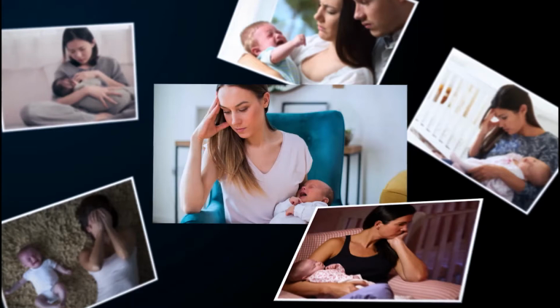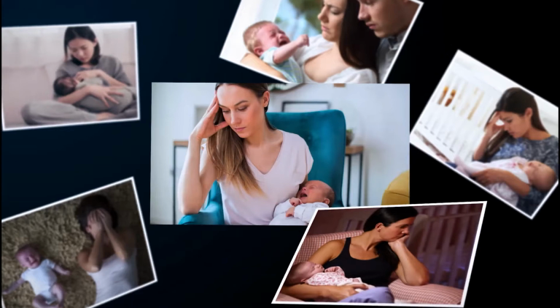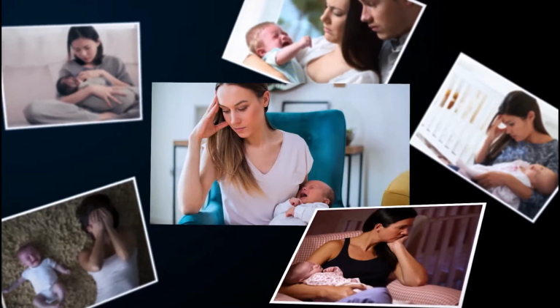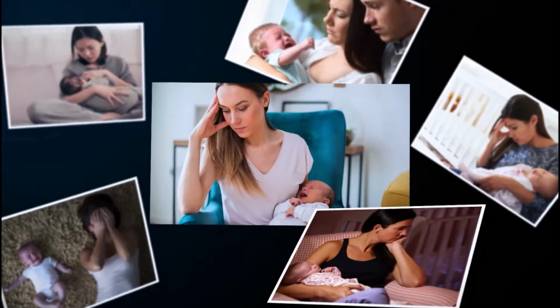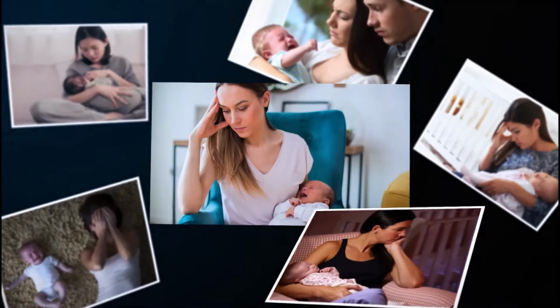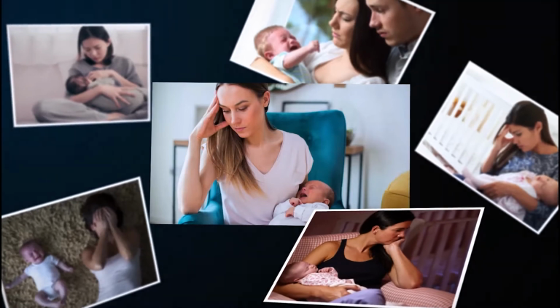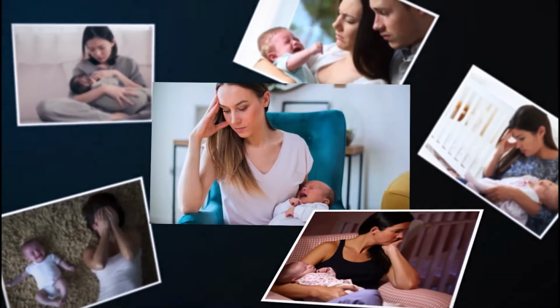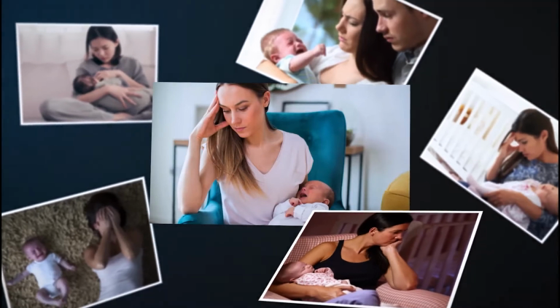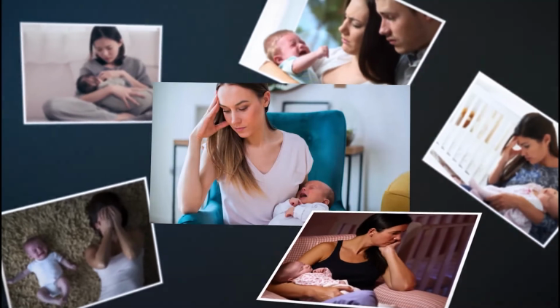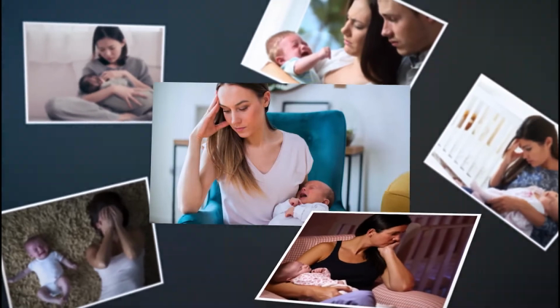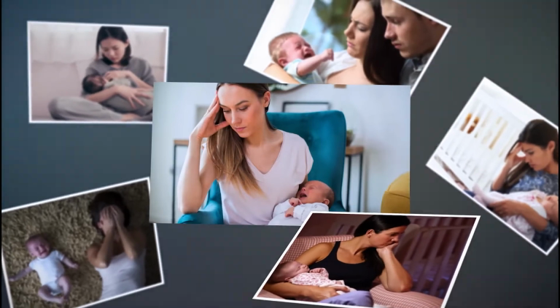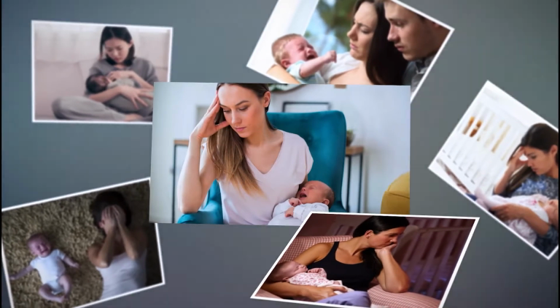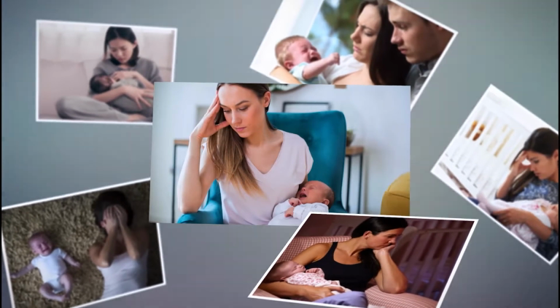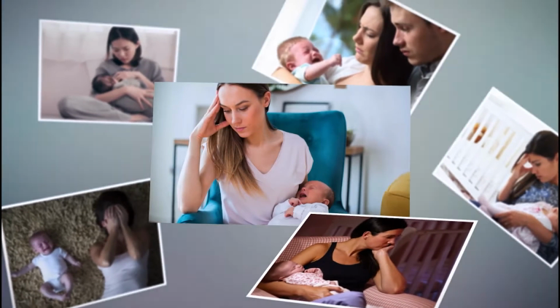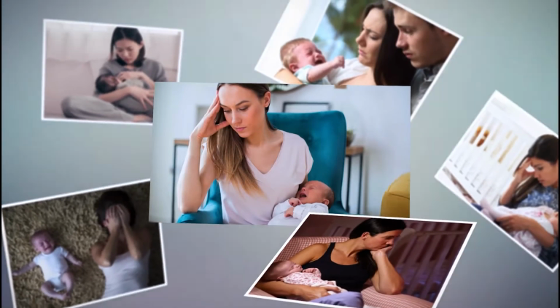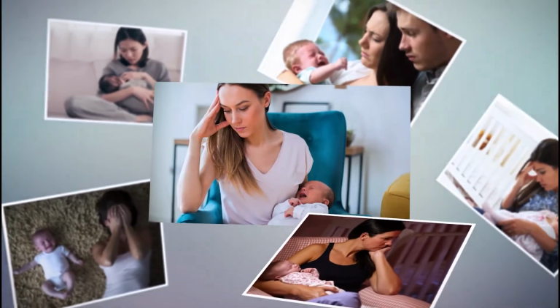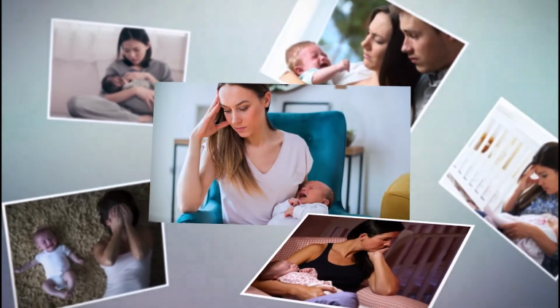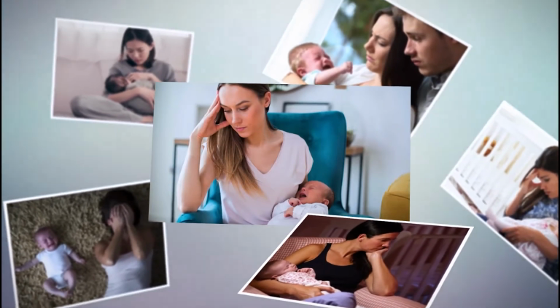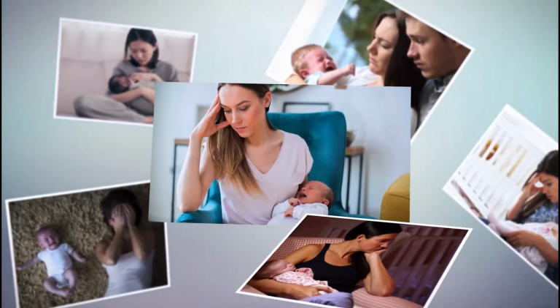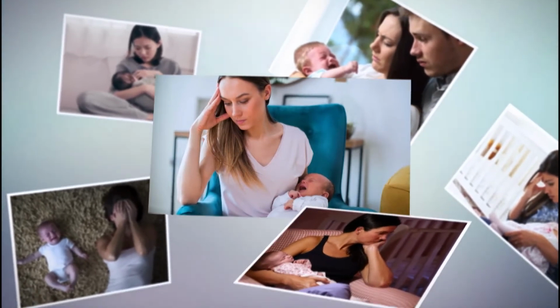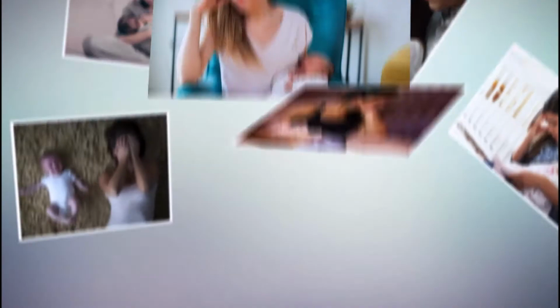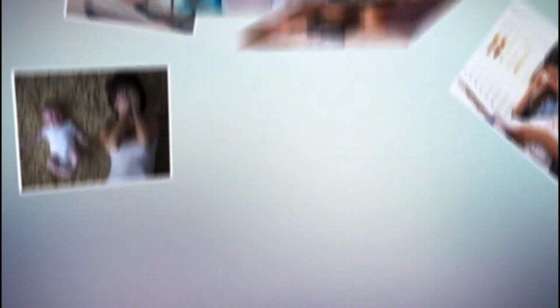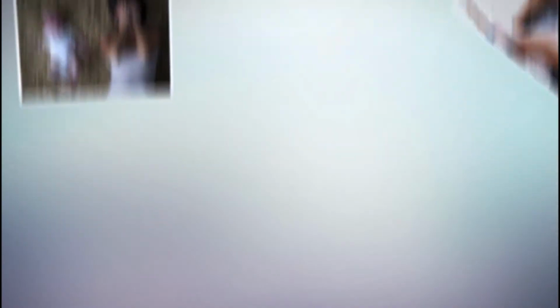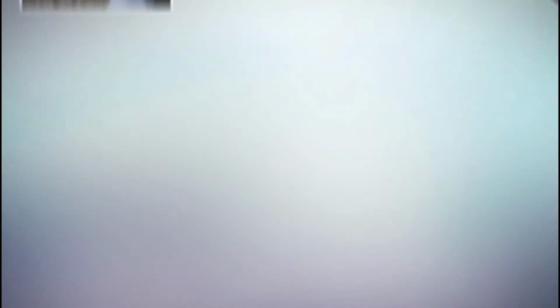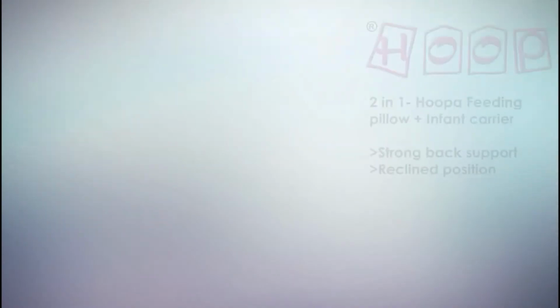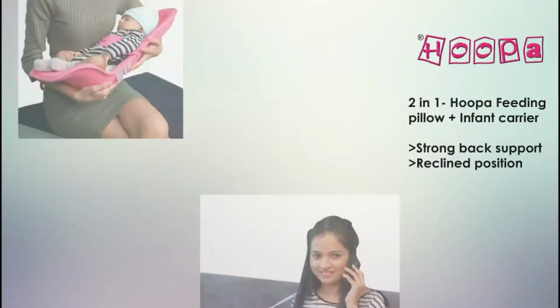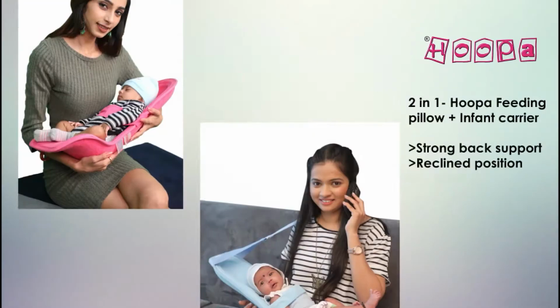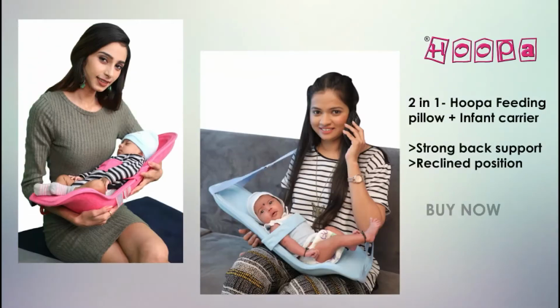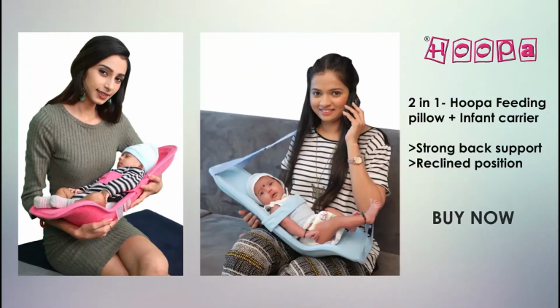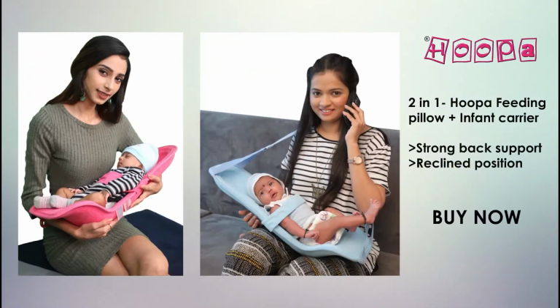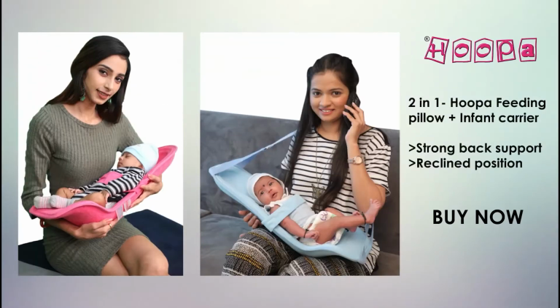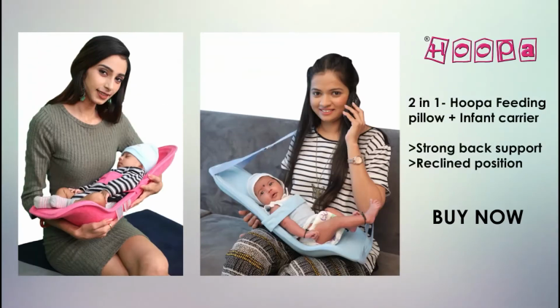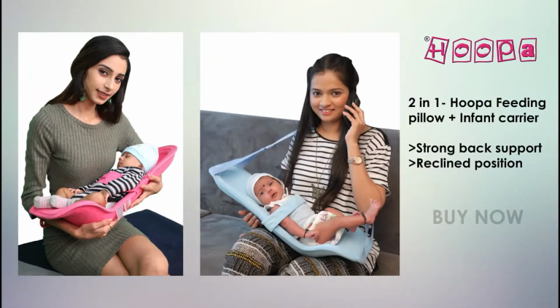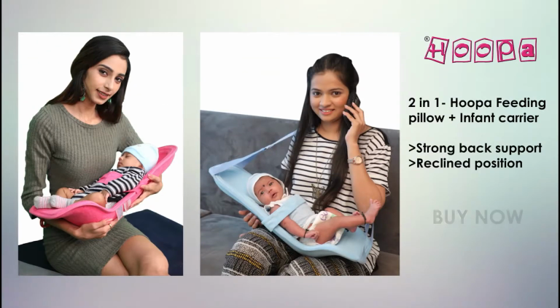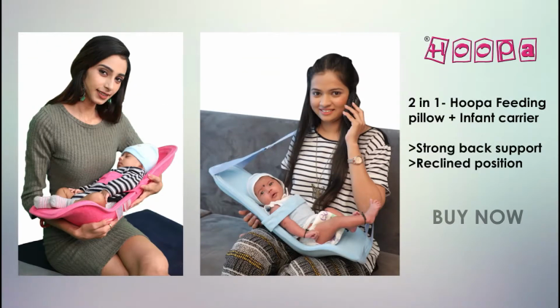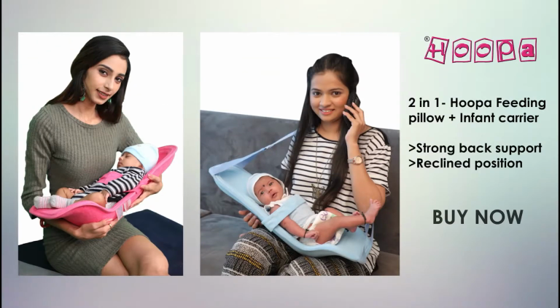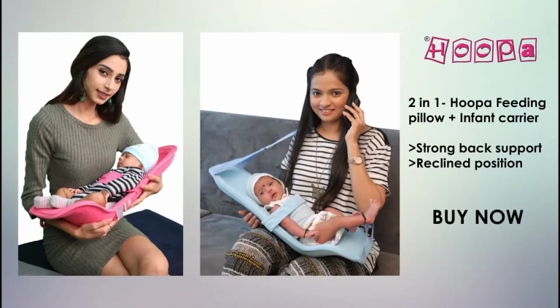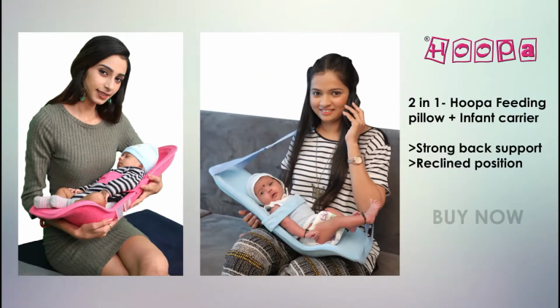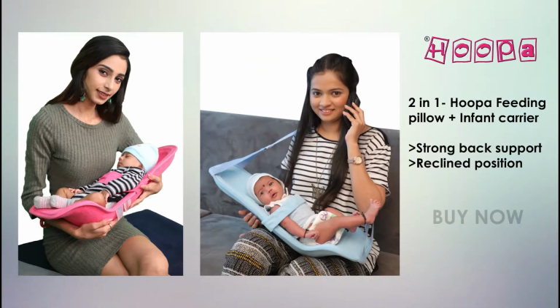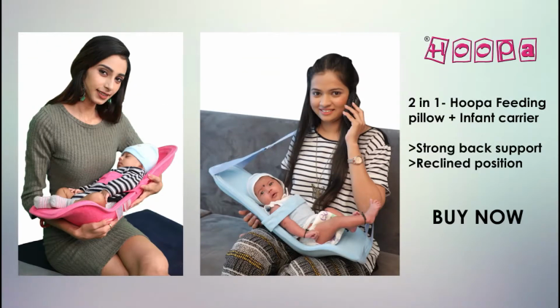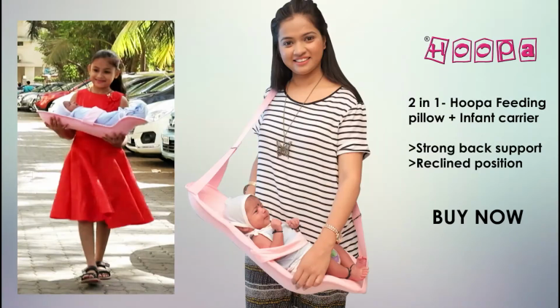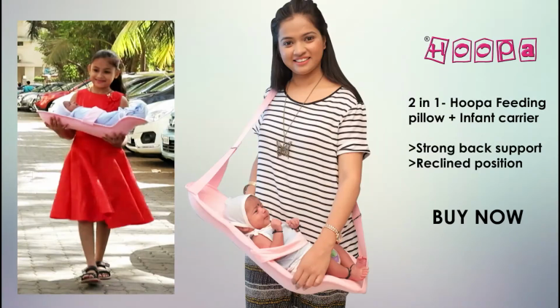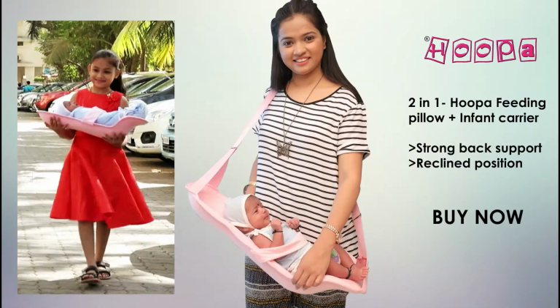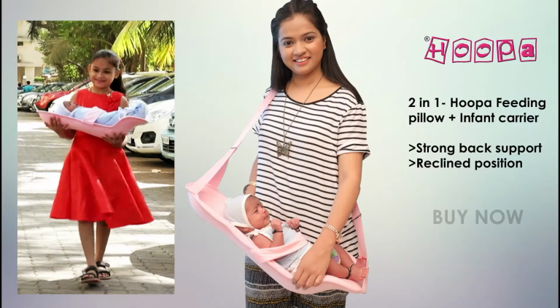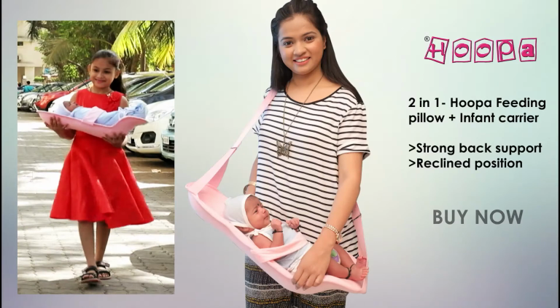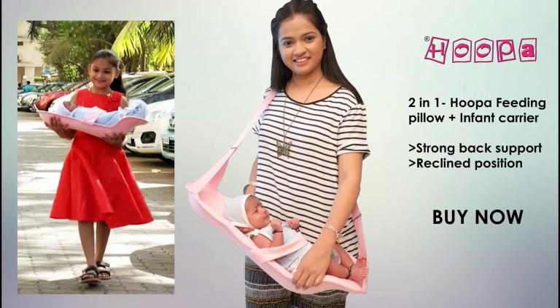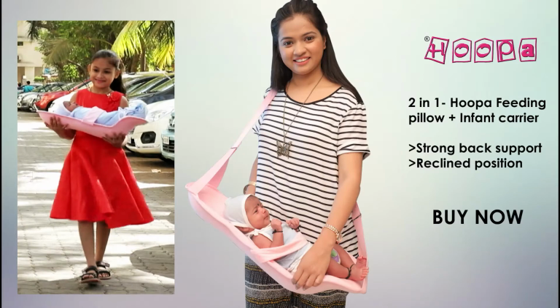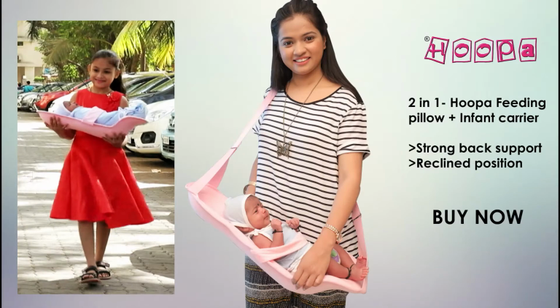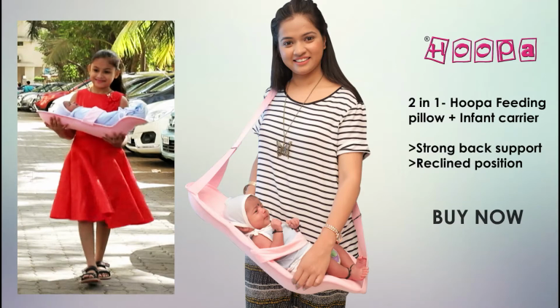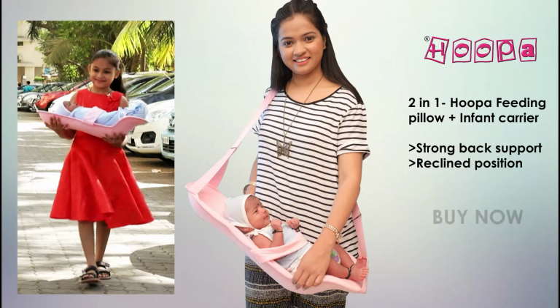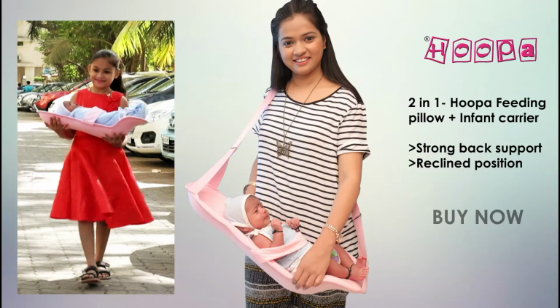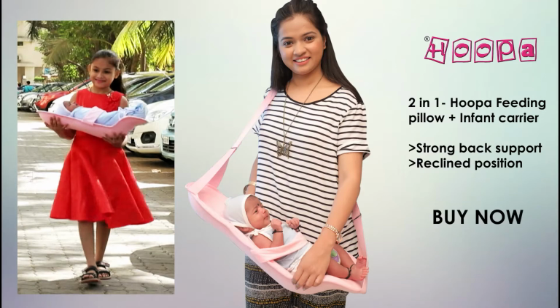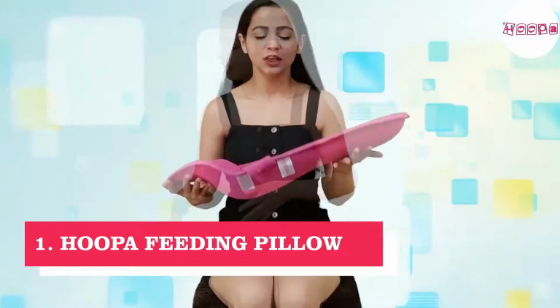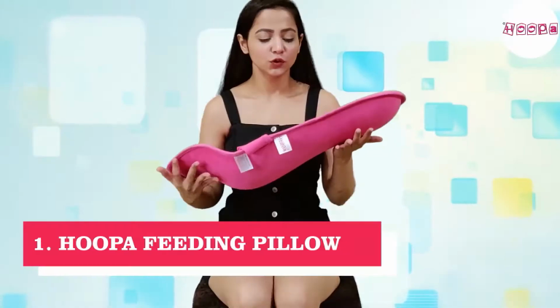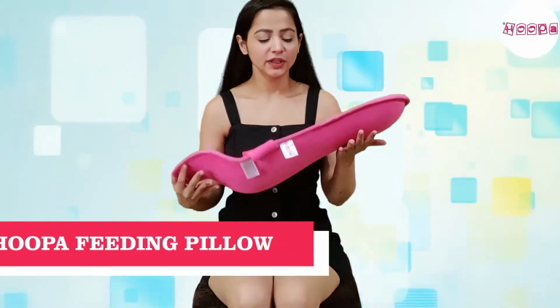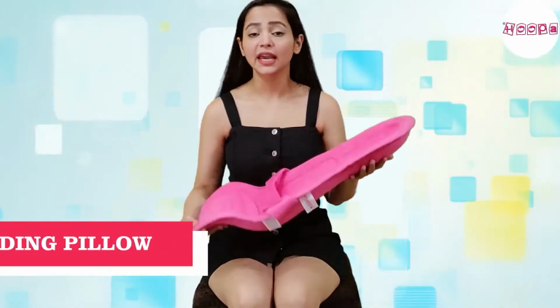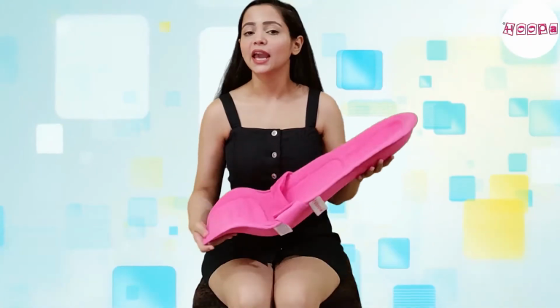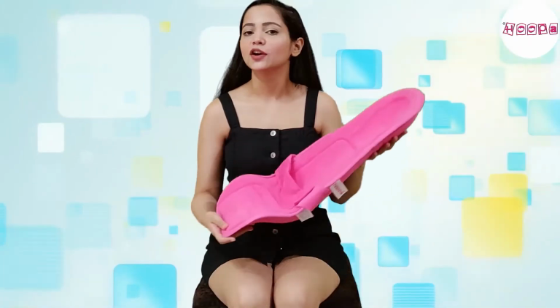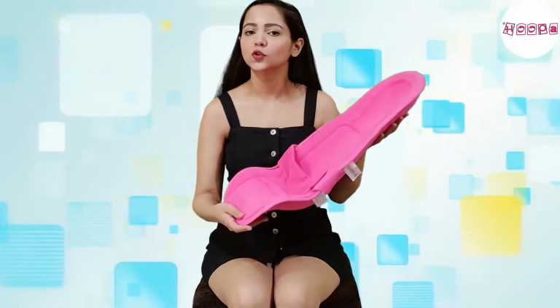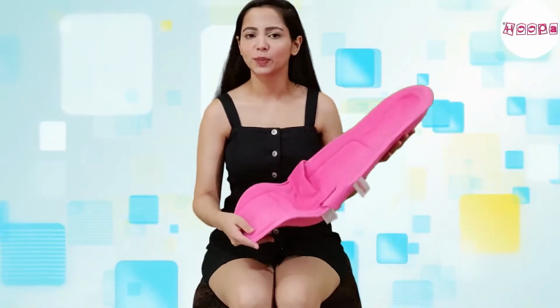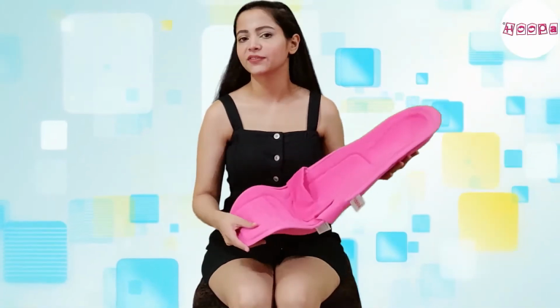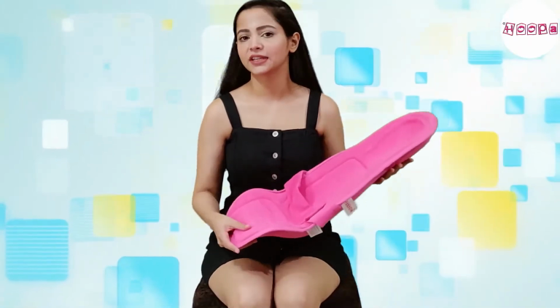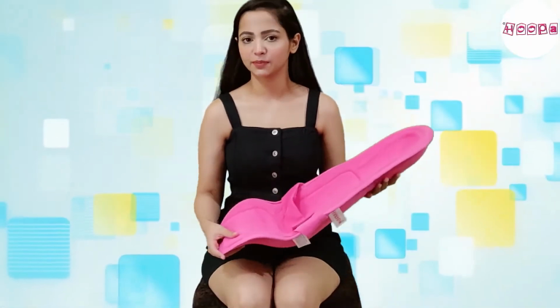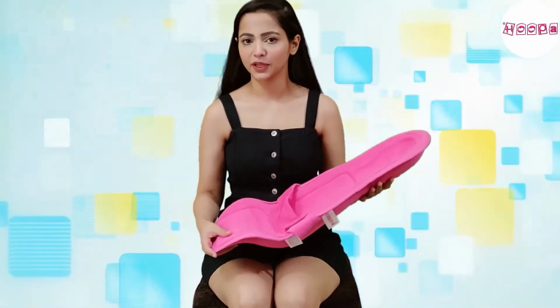Is baby feeding and carrying a big challenge? Try the 2-in-1 Hoopa feeding pillow, which can also be used as an infant carrier. This is the Hoopa feeding pillow.